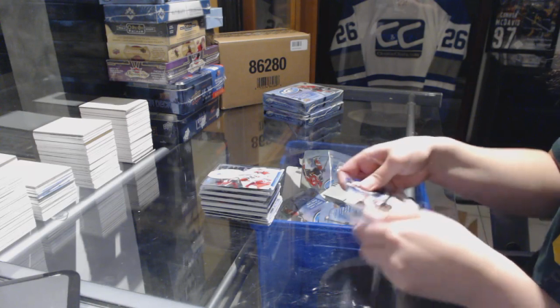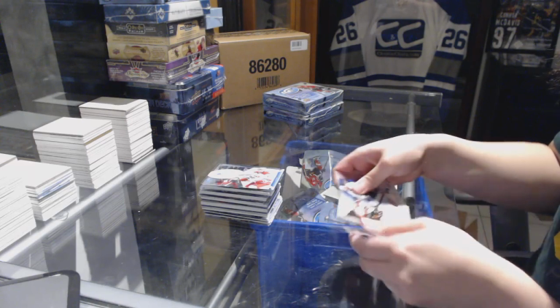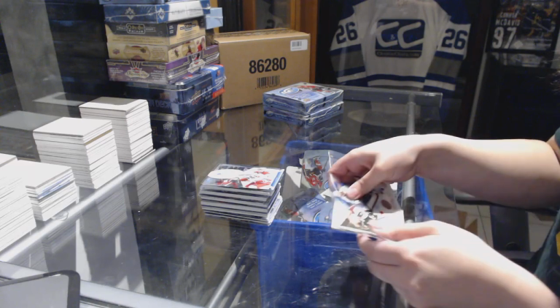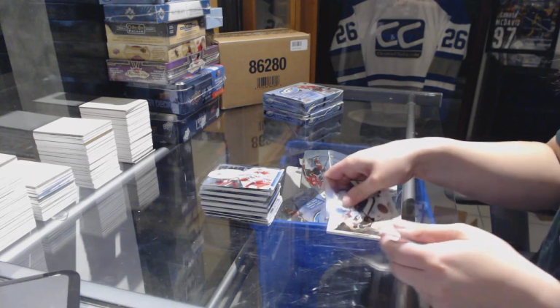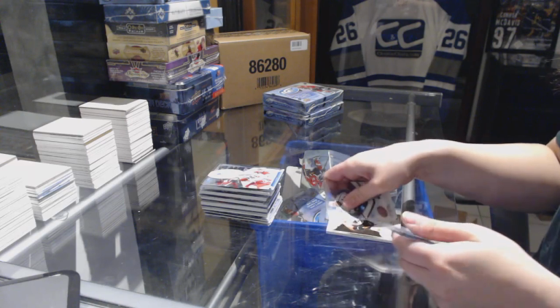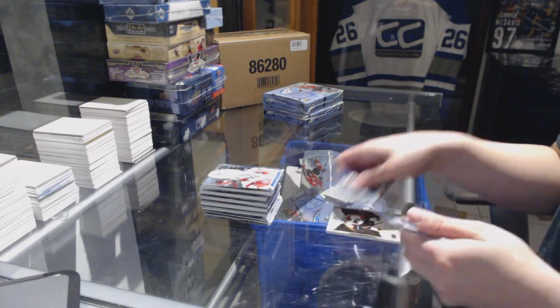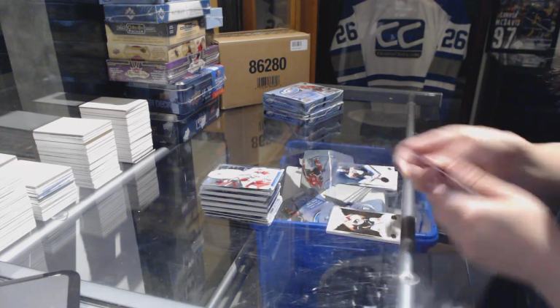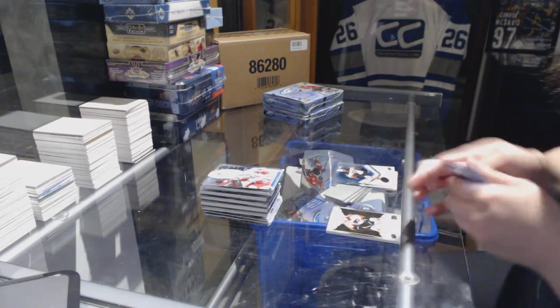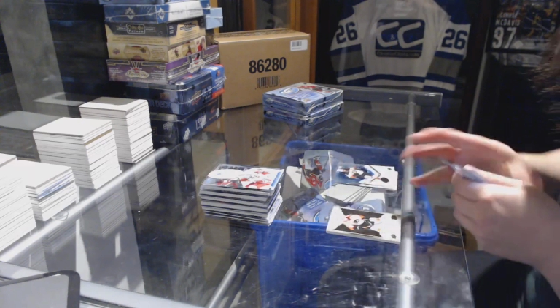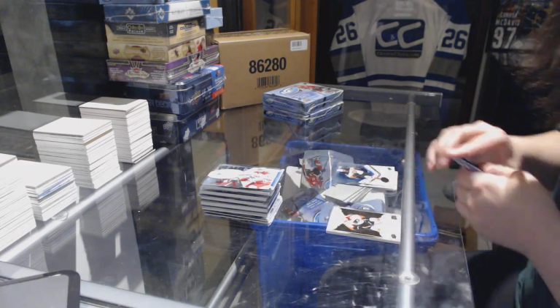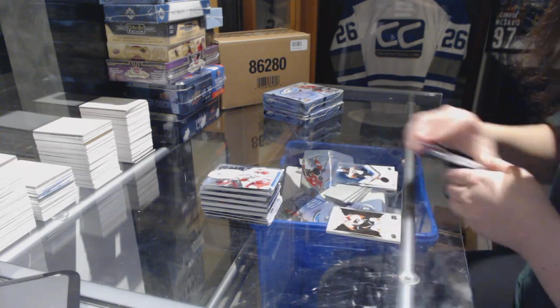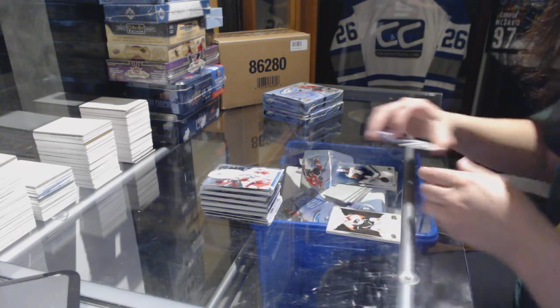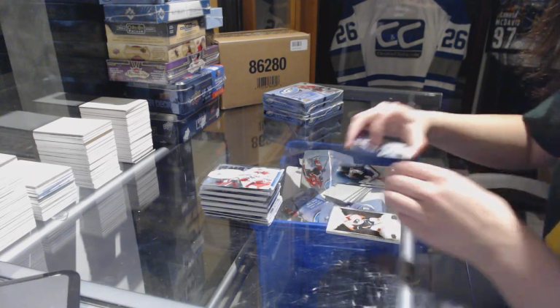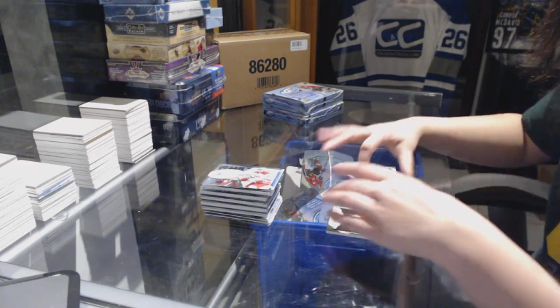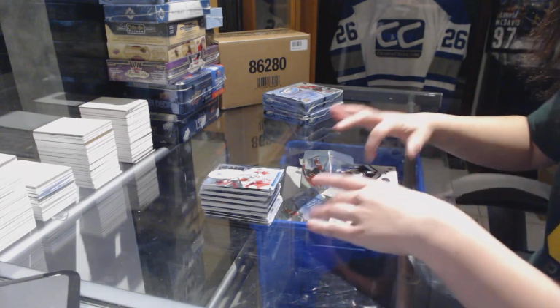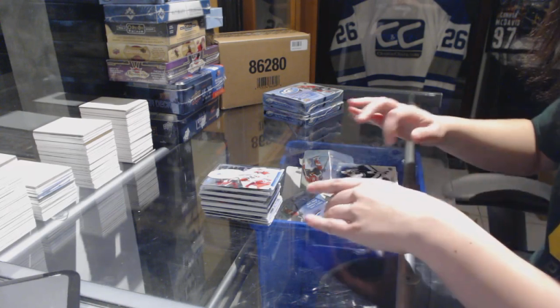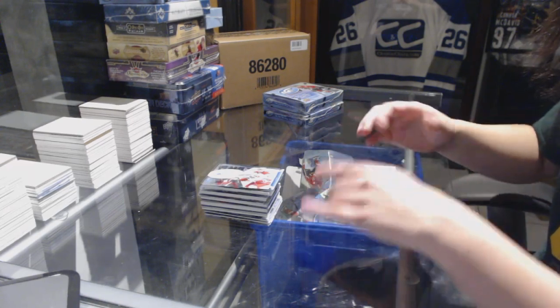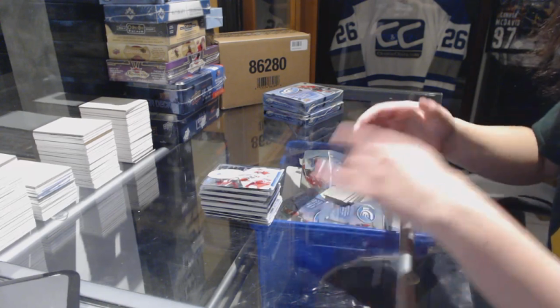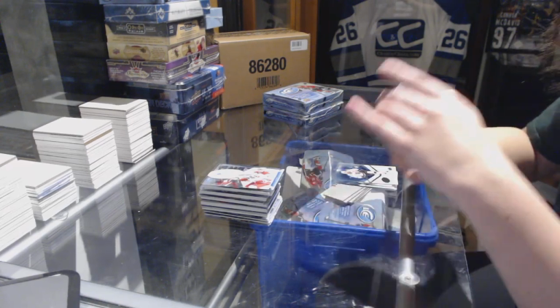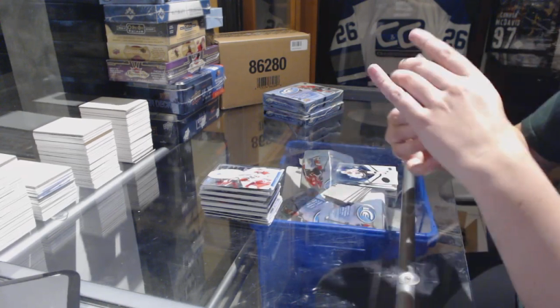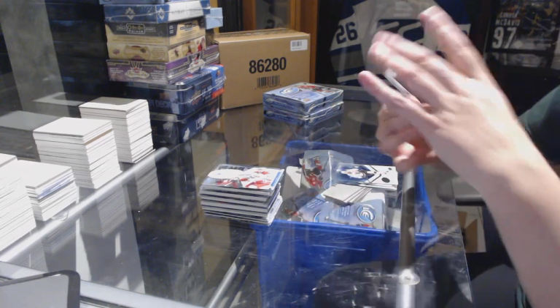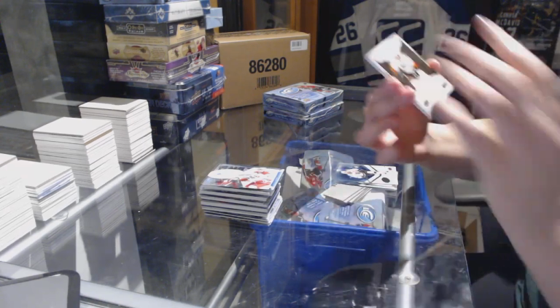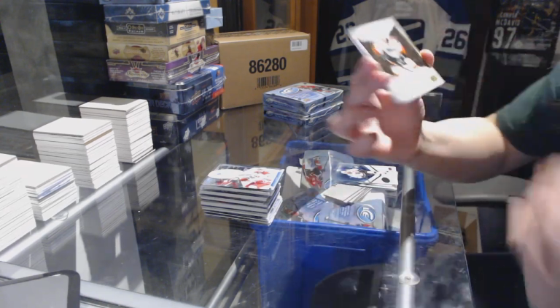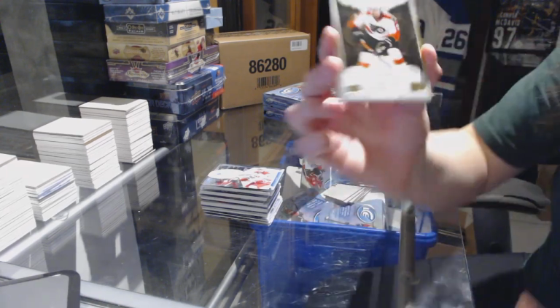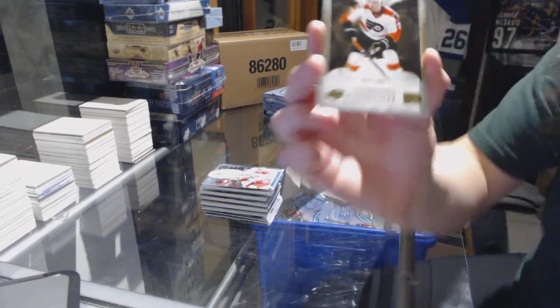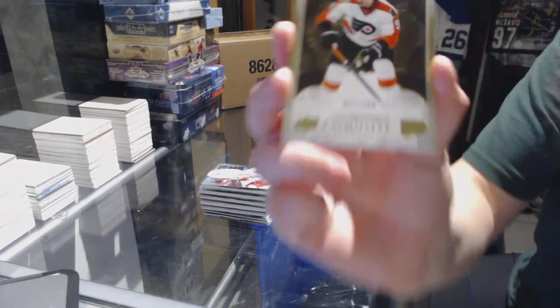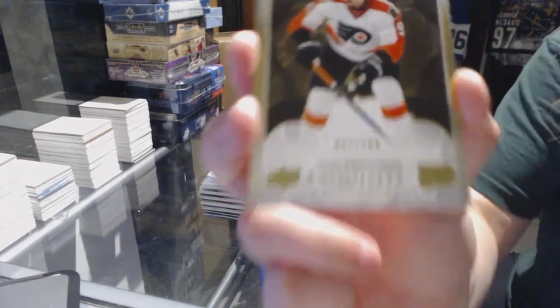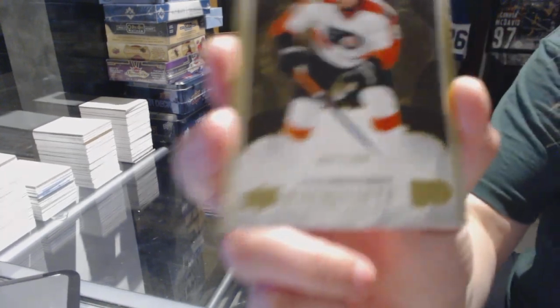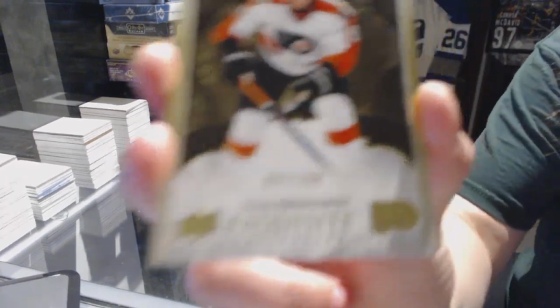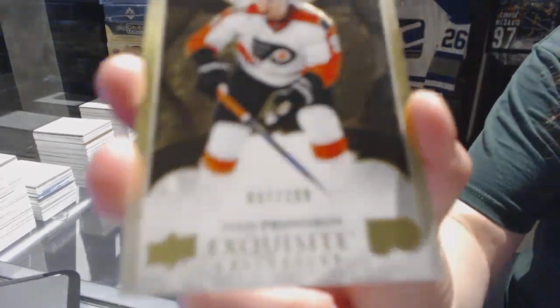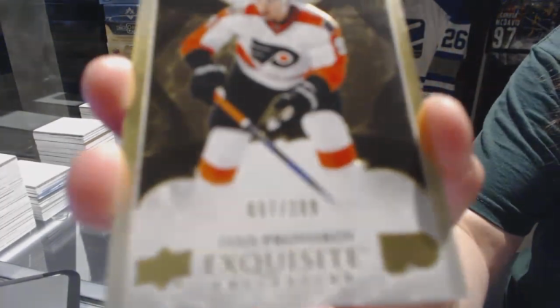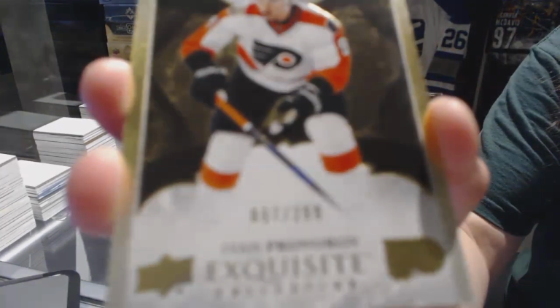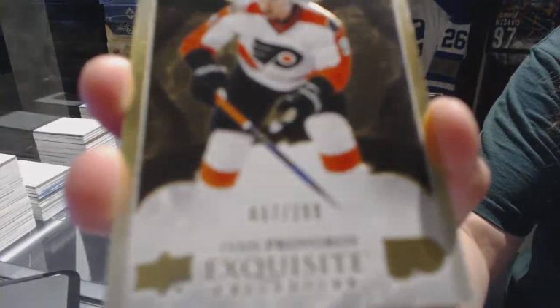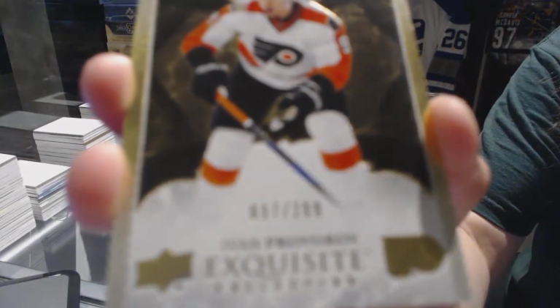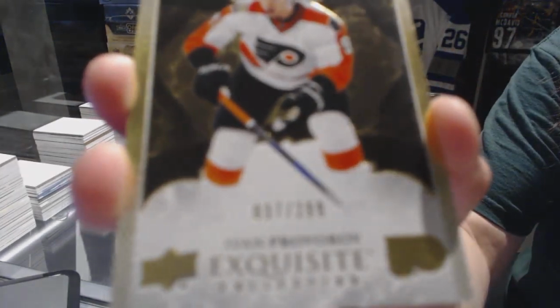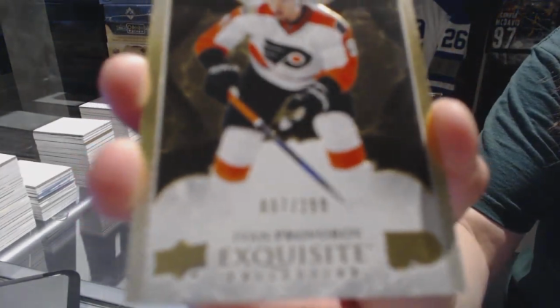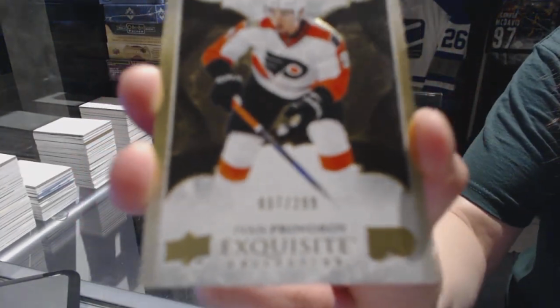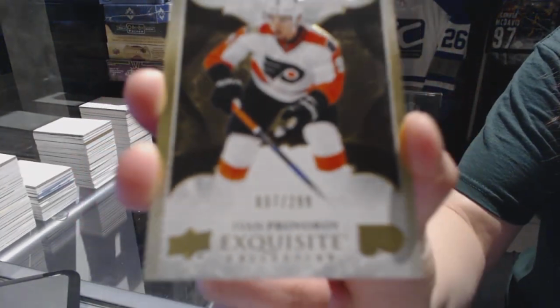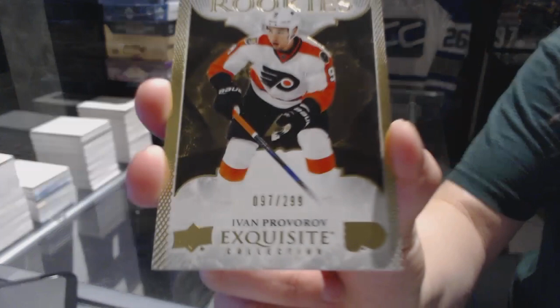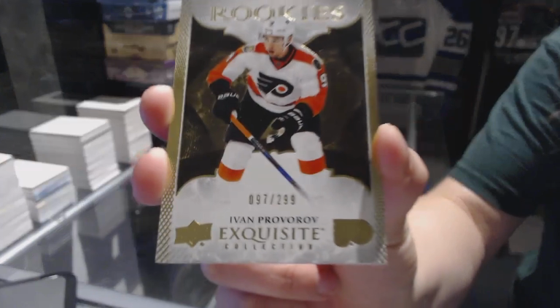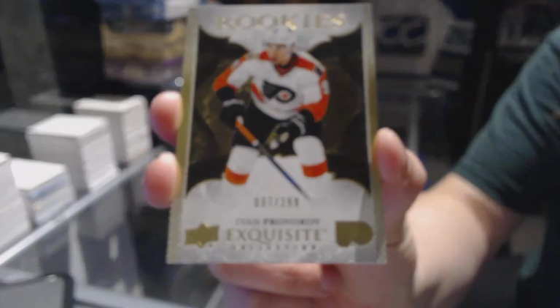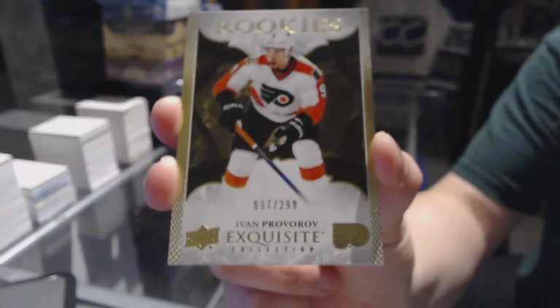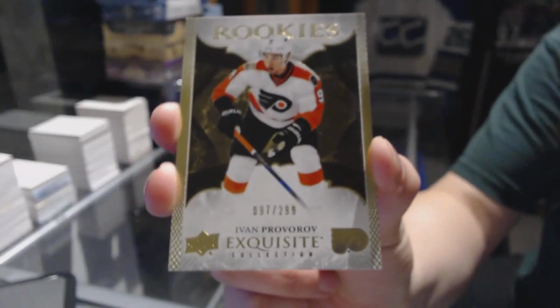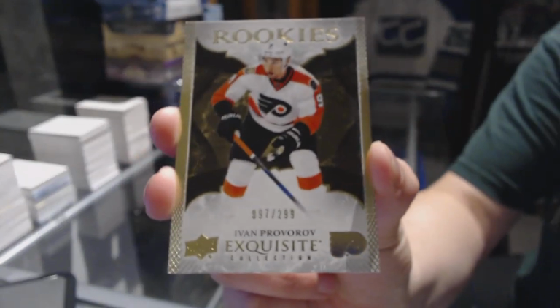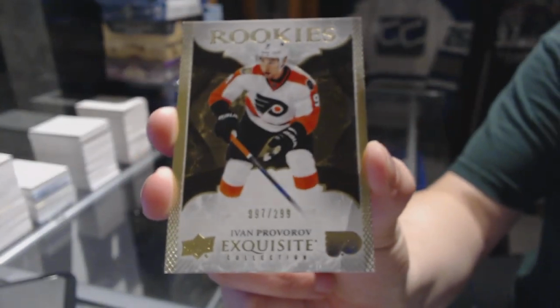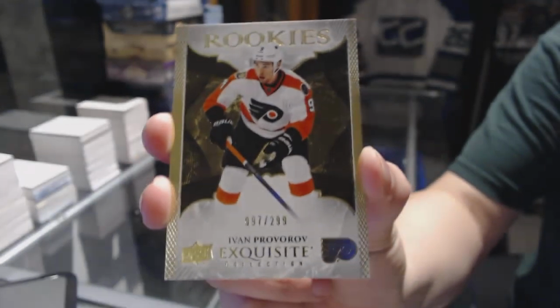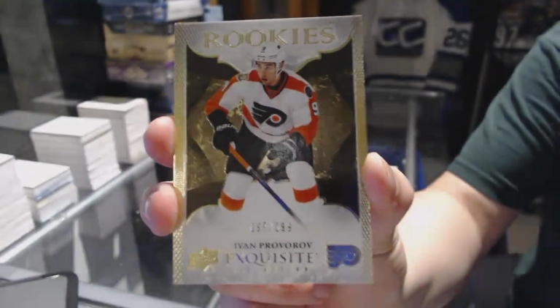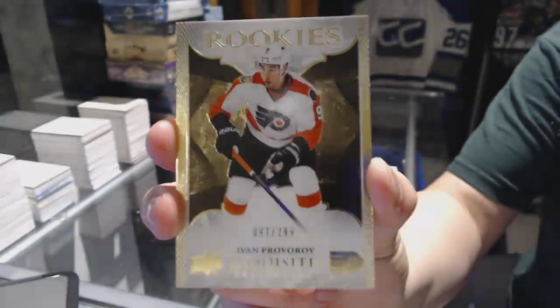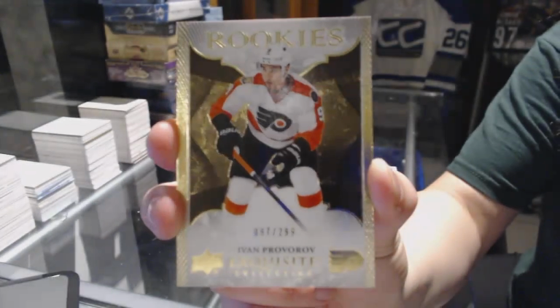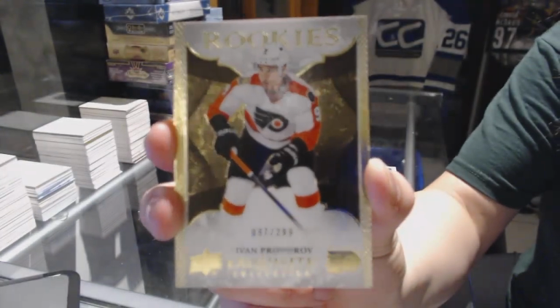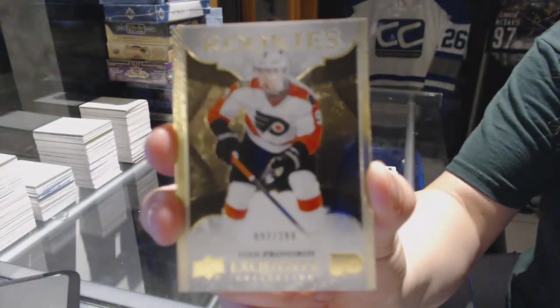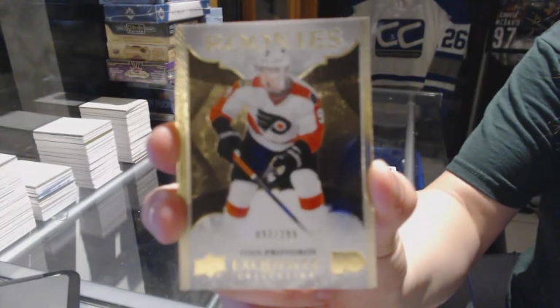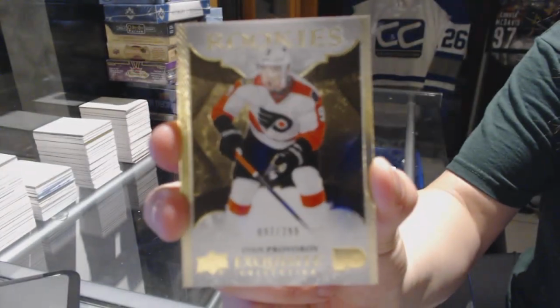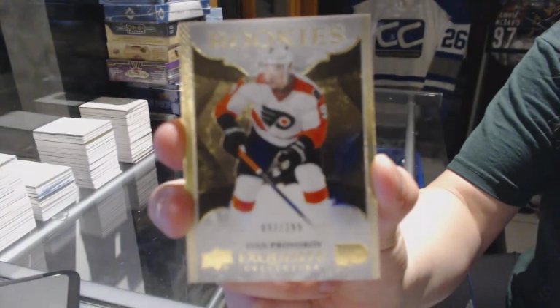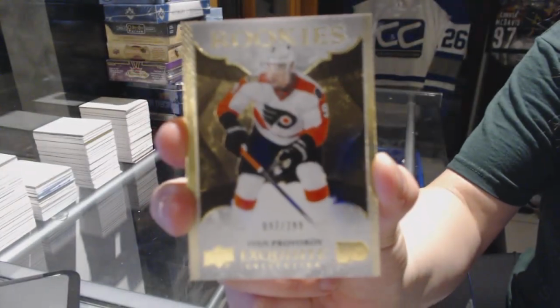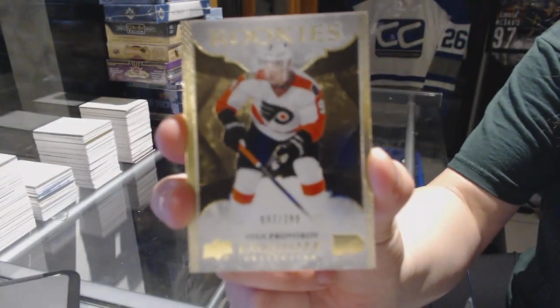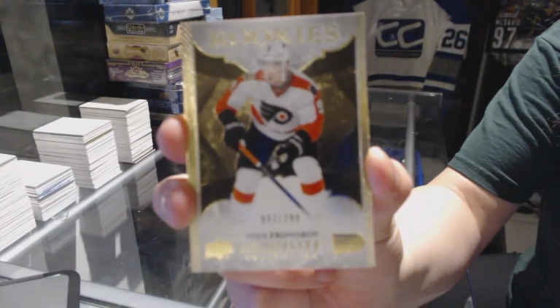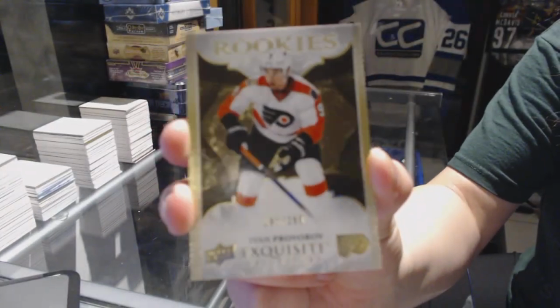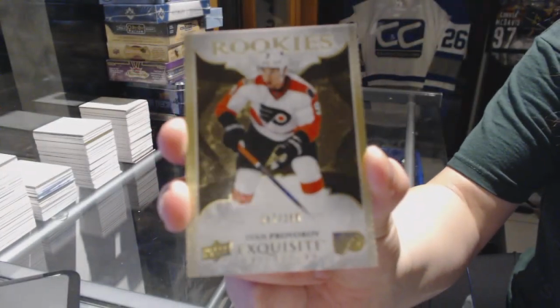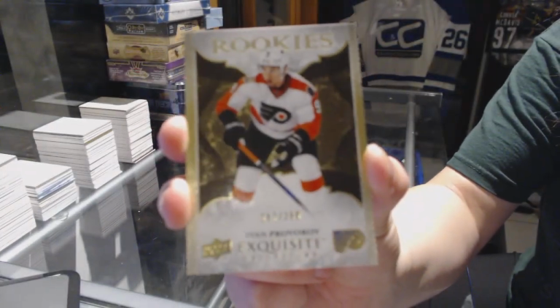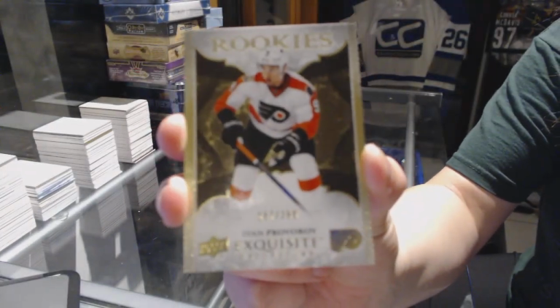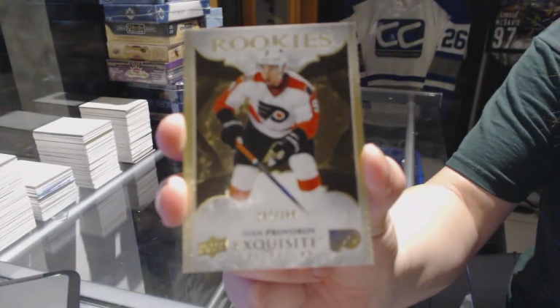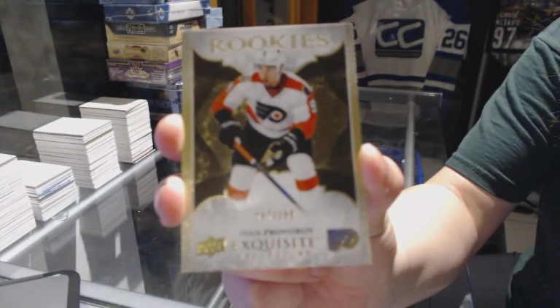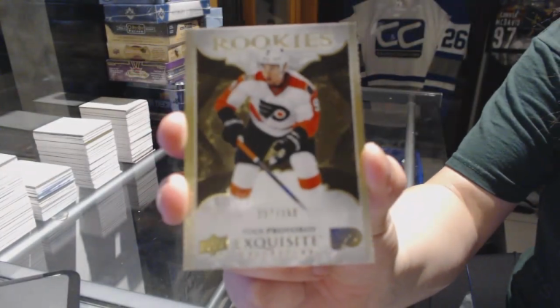And a Rookie Exquisite numbered to 299 for the Philadelphia Flyers, Ivan Provorov.